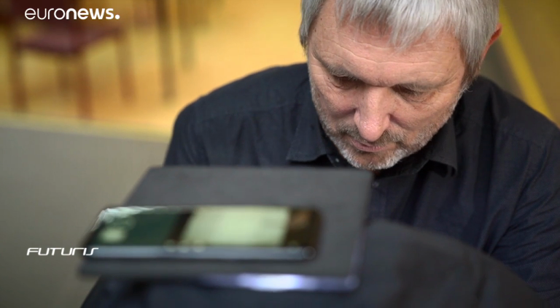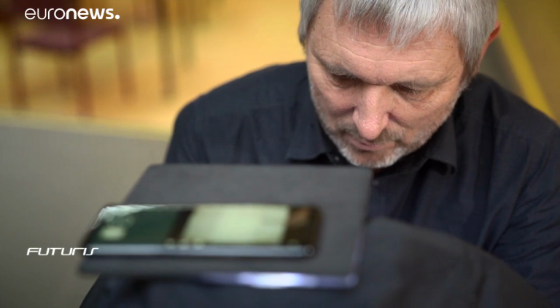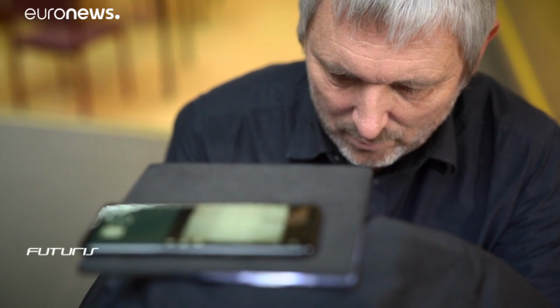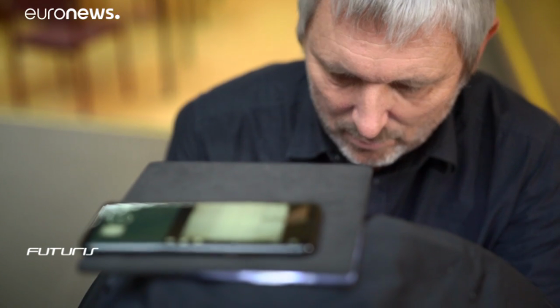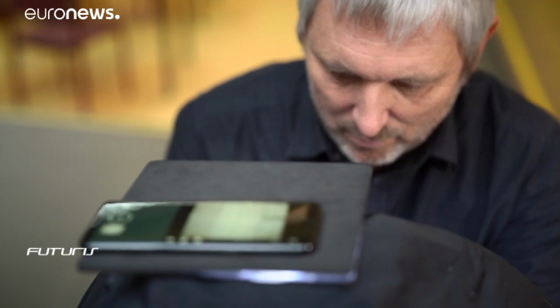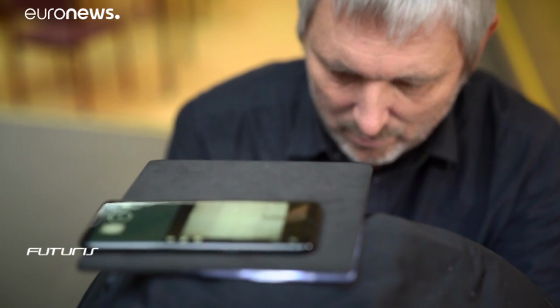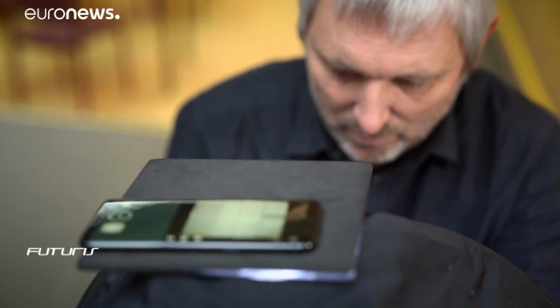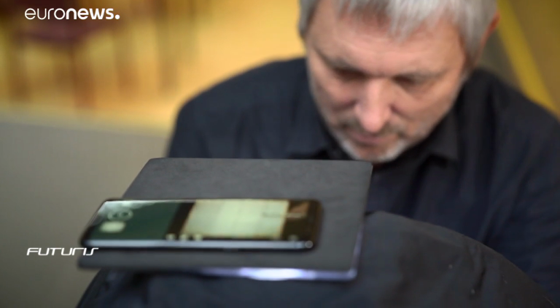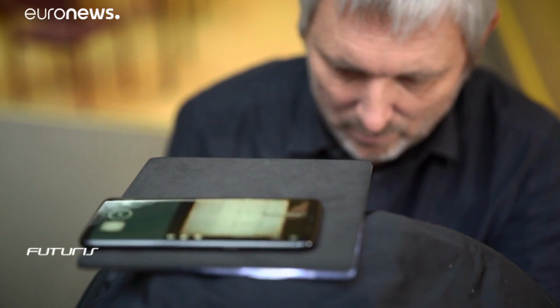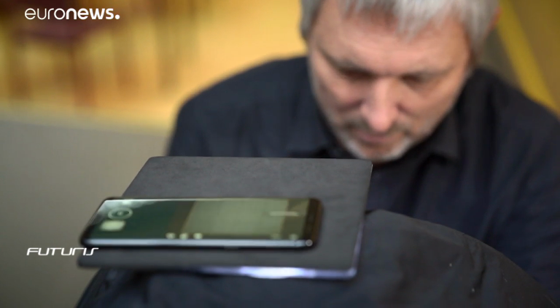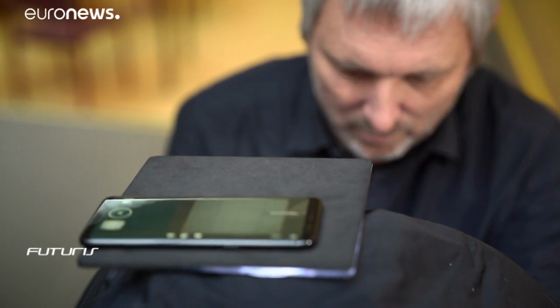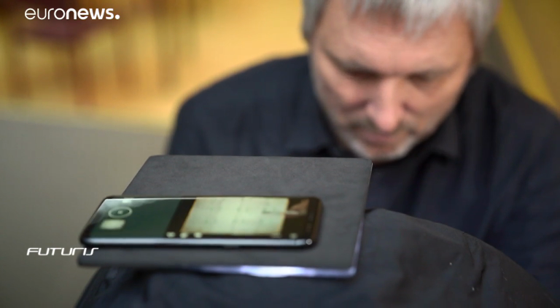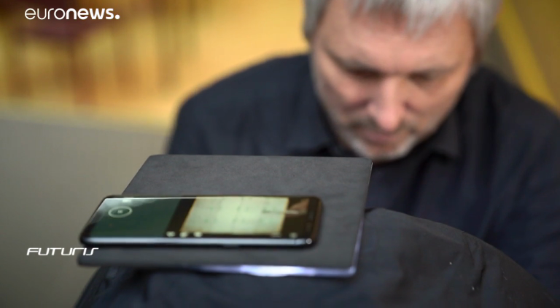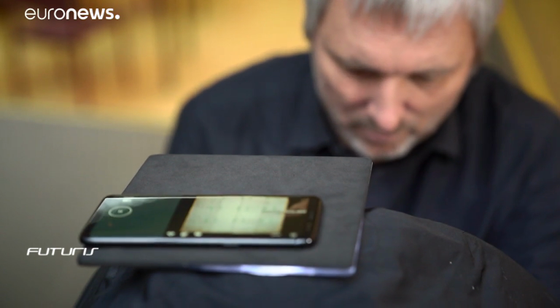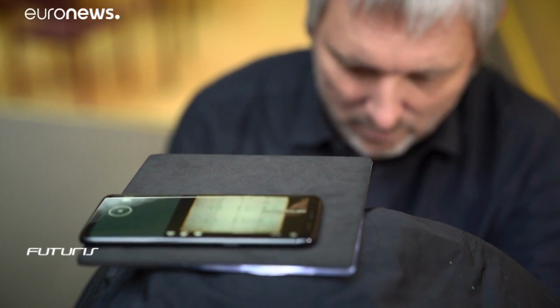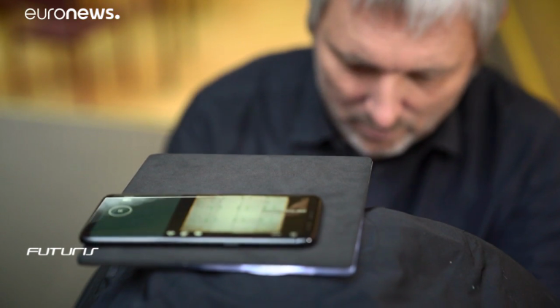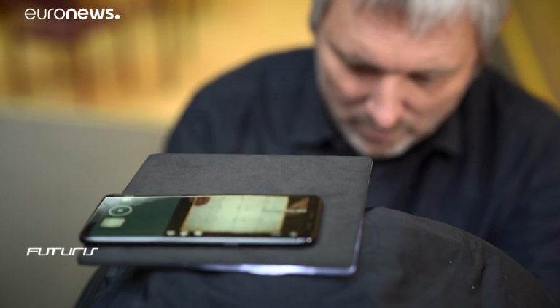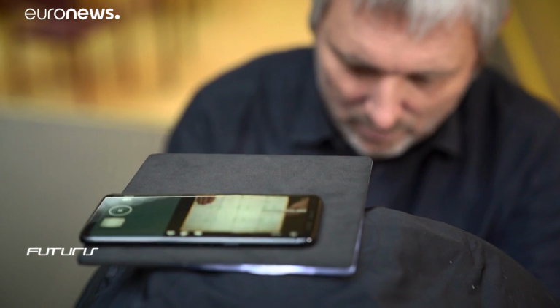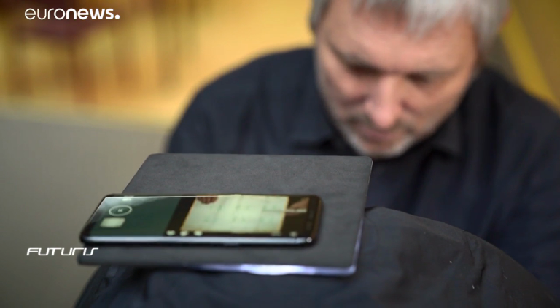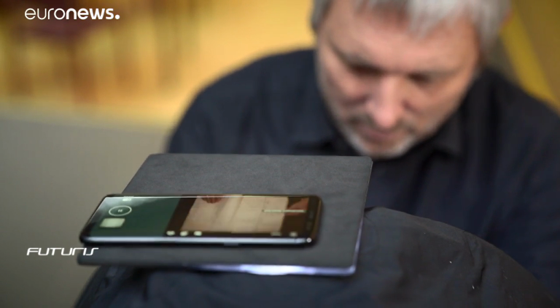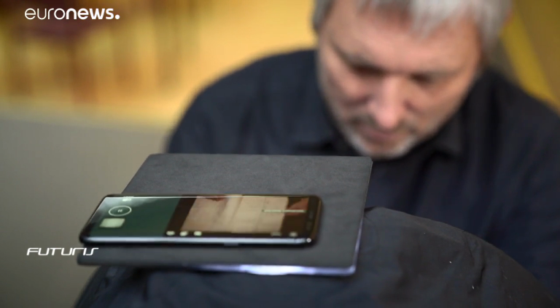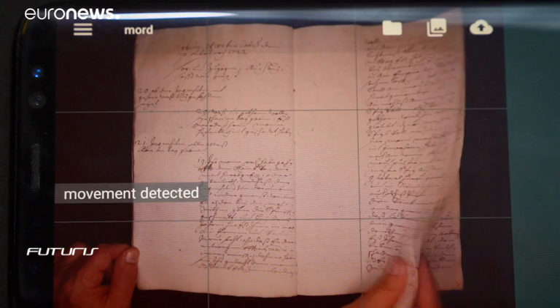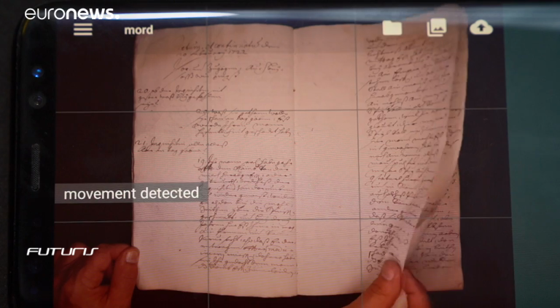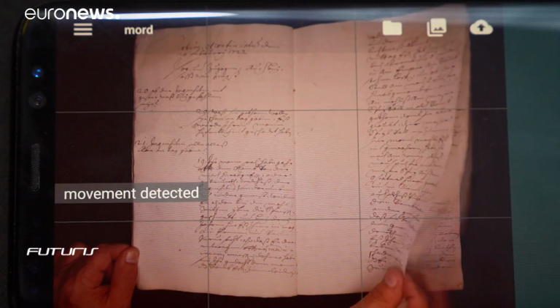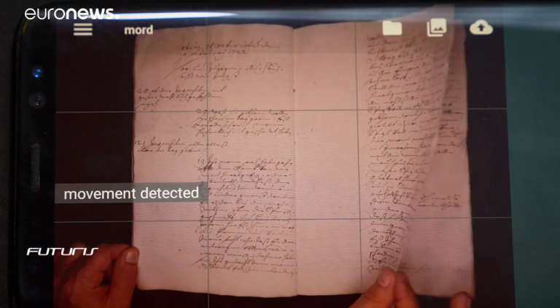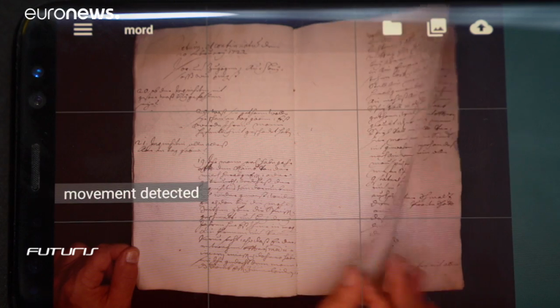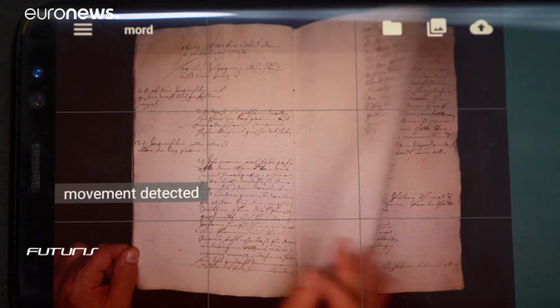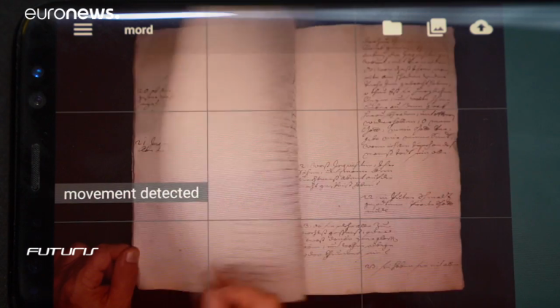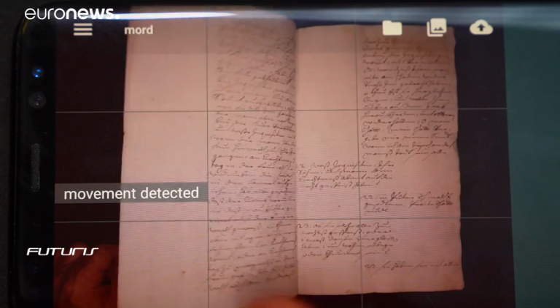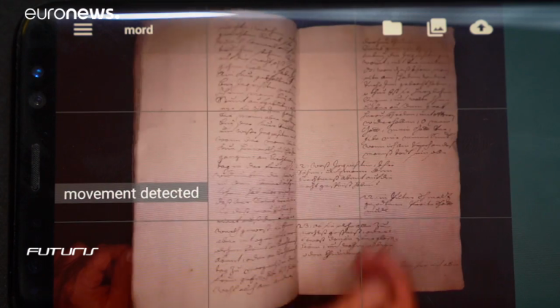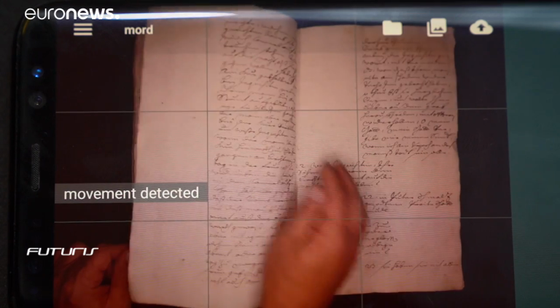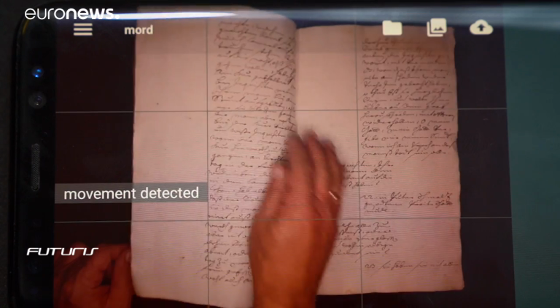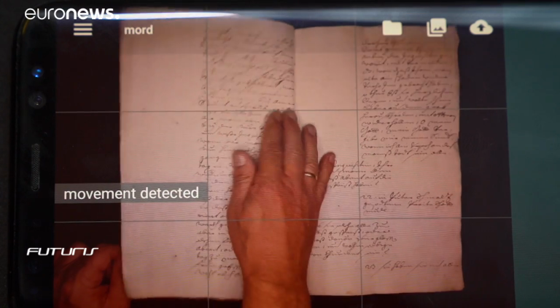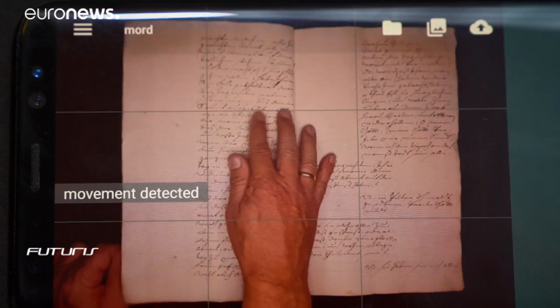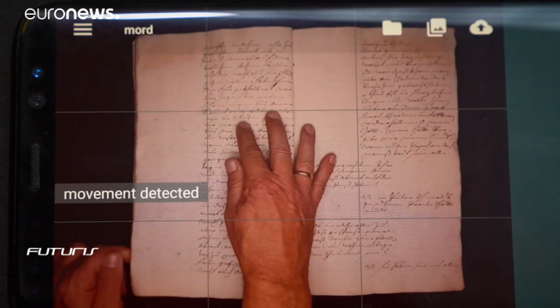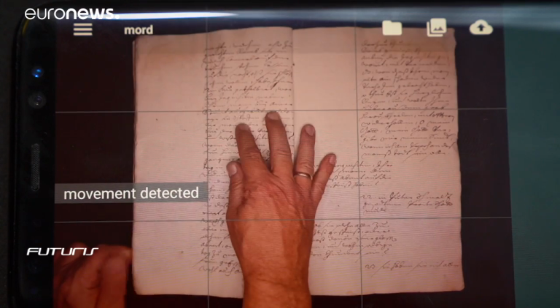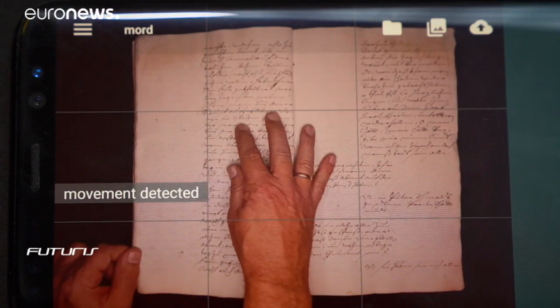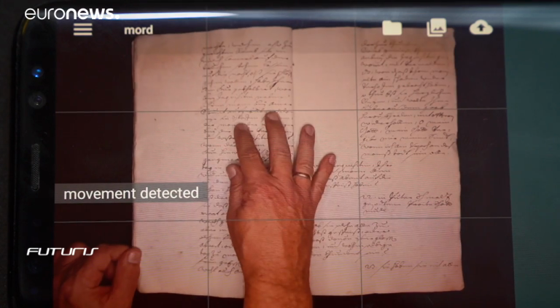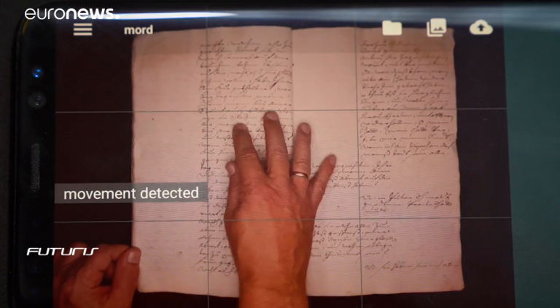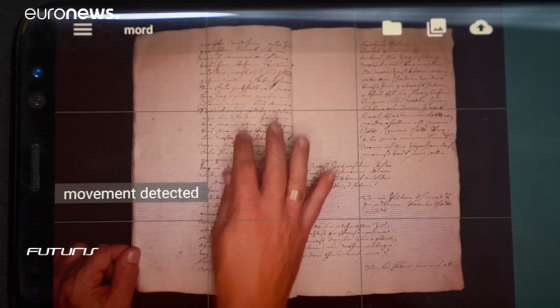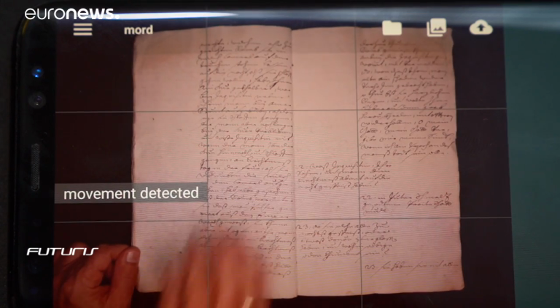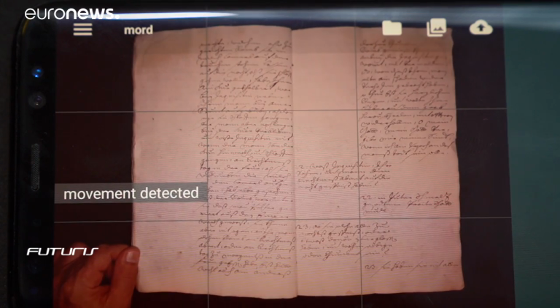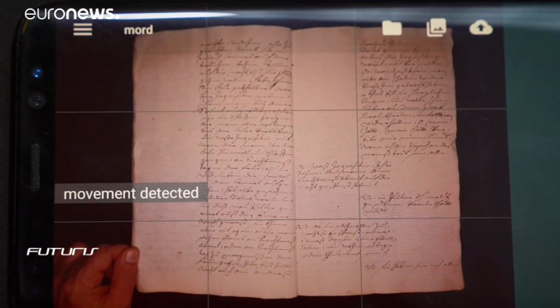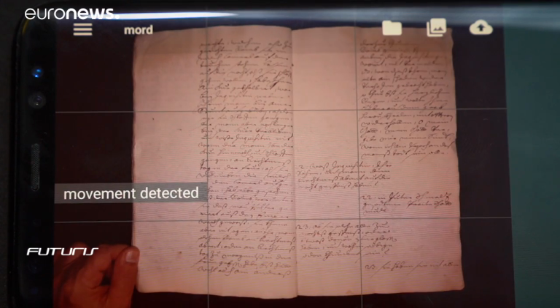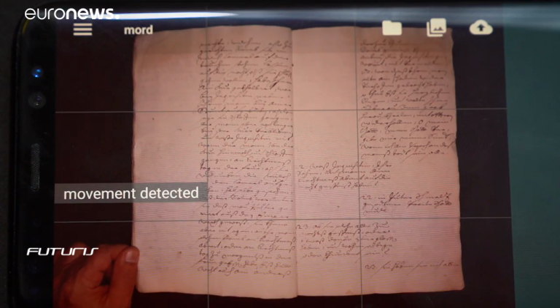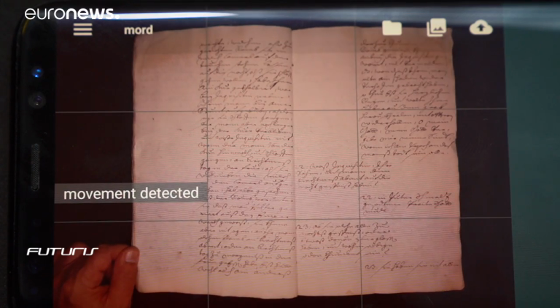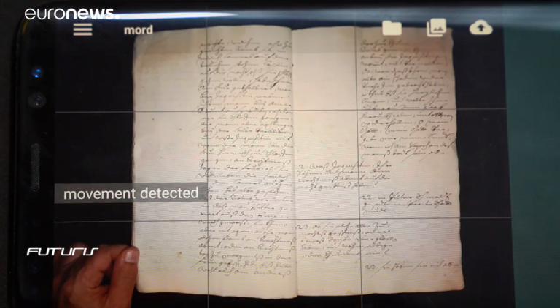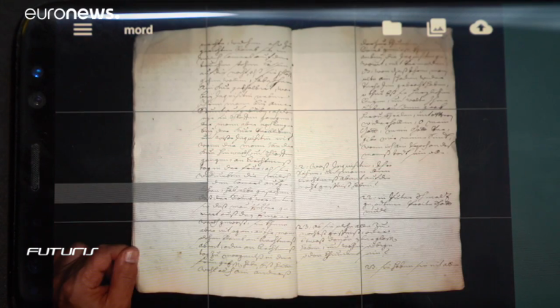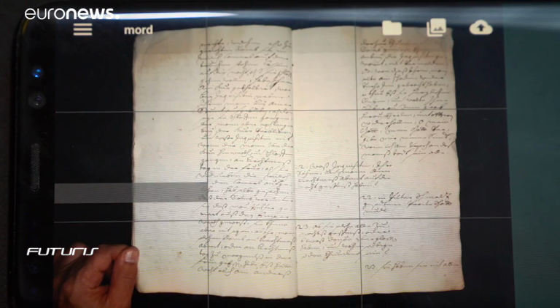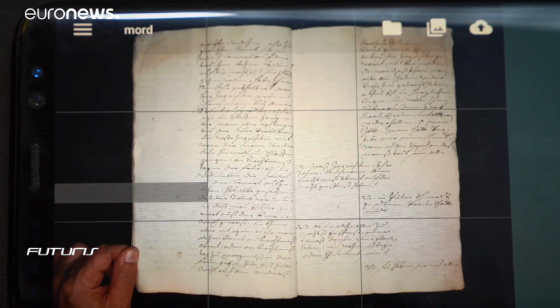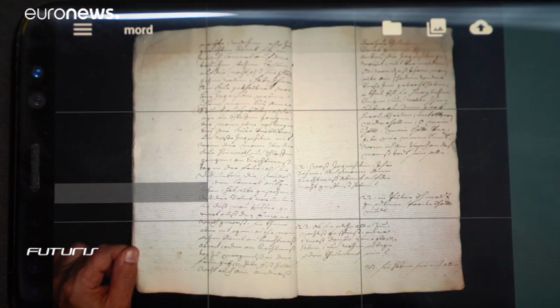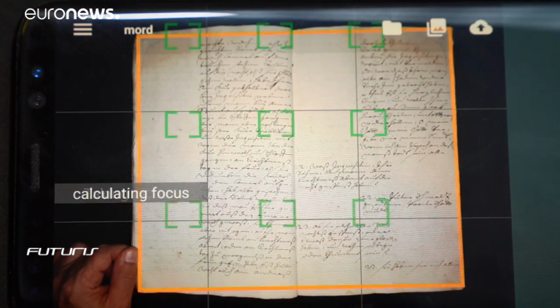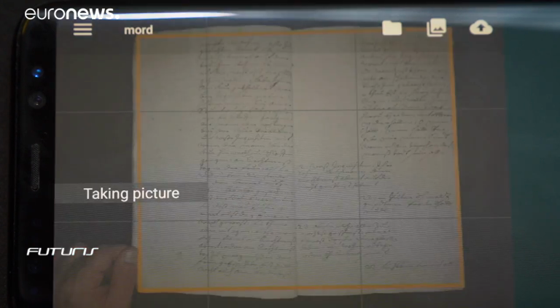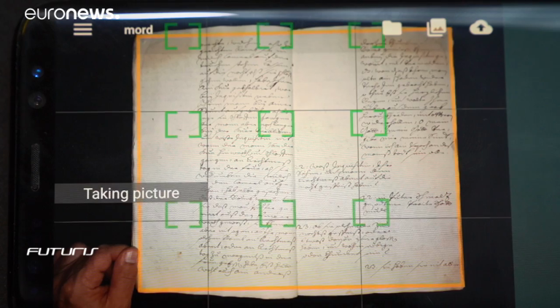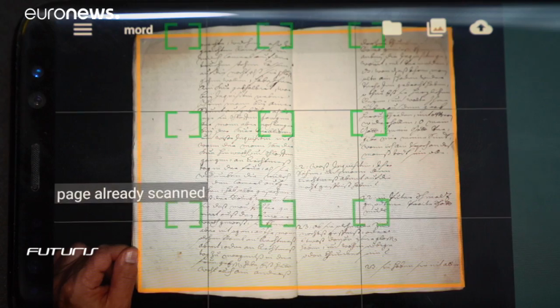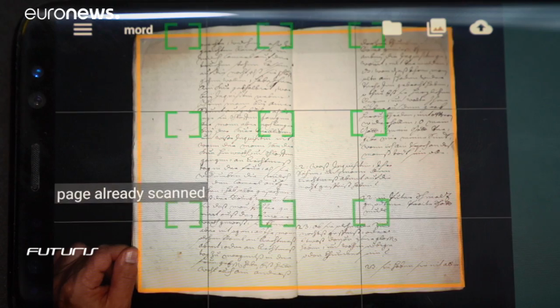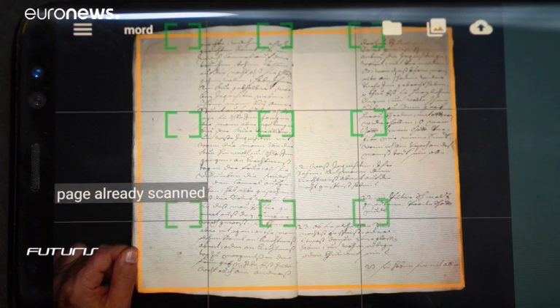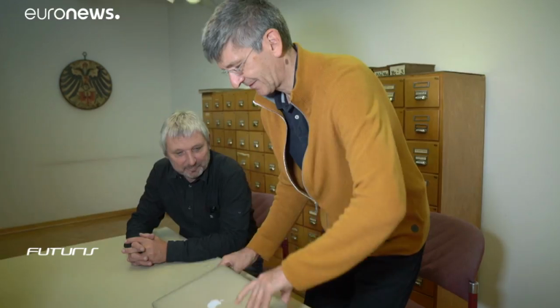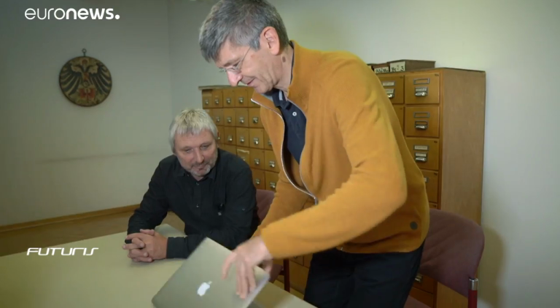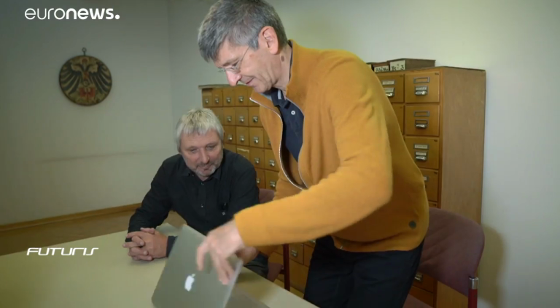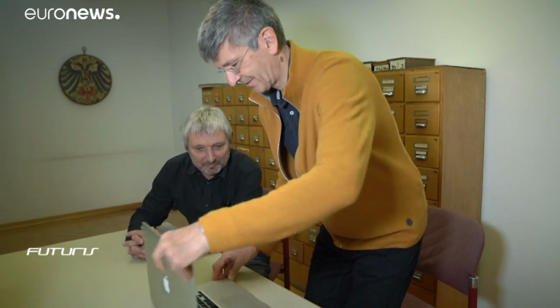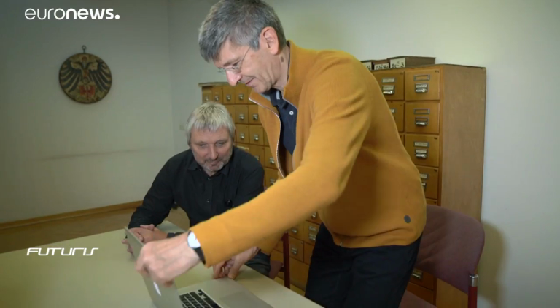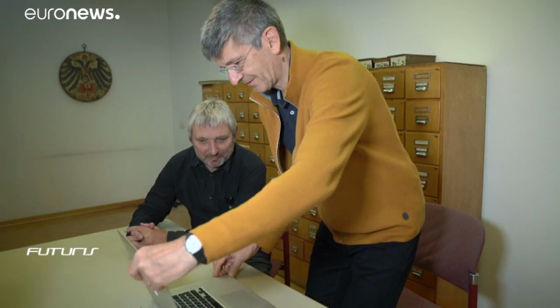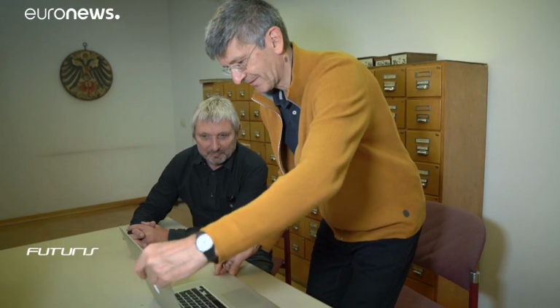Transcribus simplifies tasks that would often take years of work, helping scholars with complex handwriting and unusual layouts.